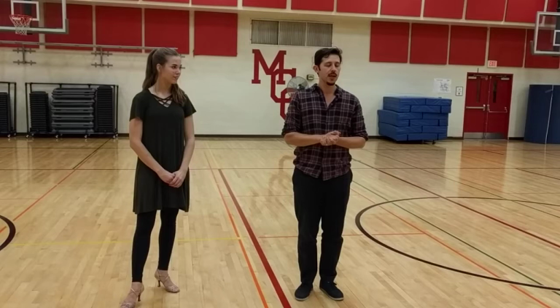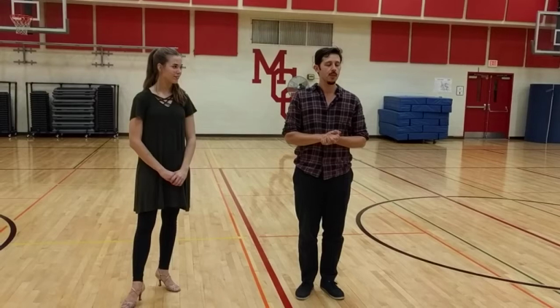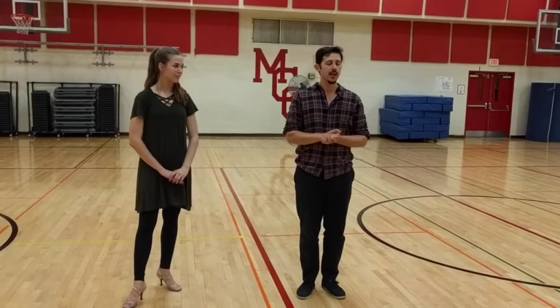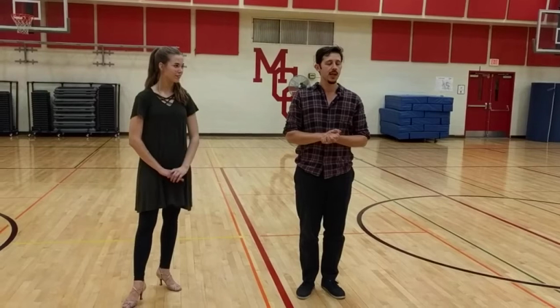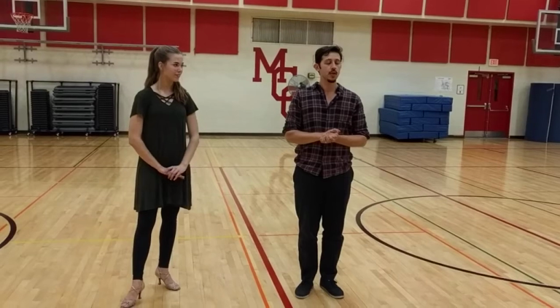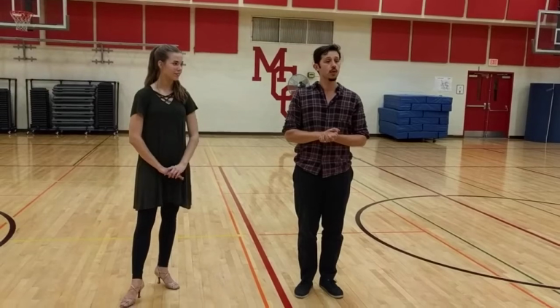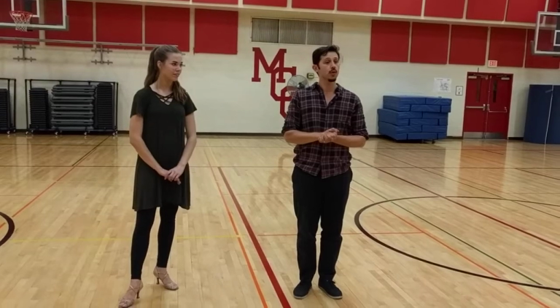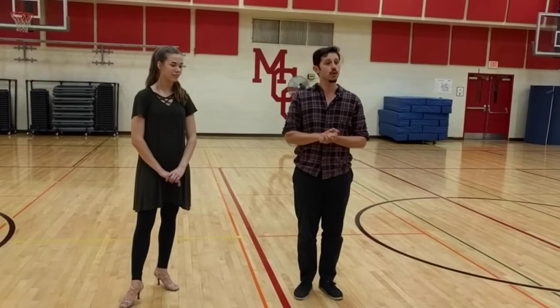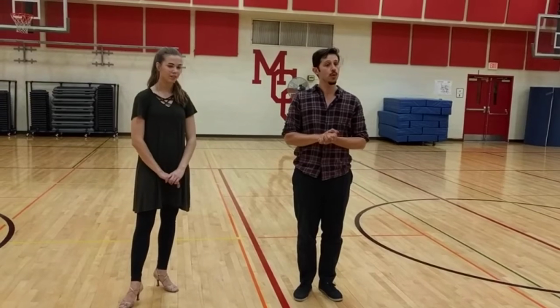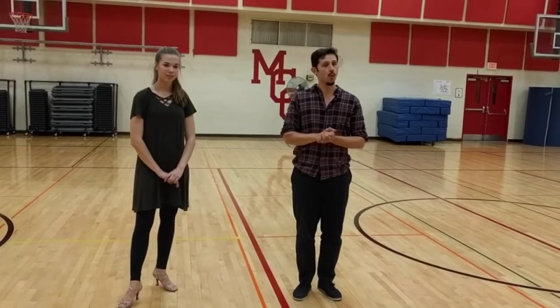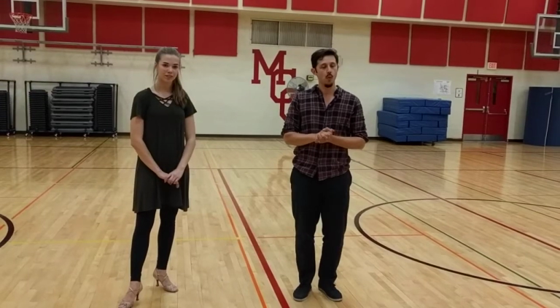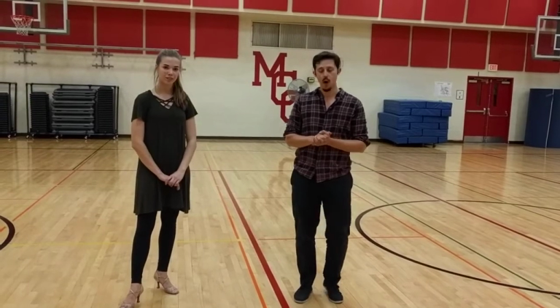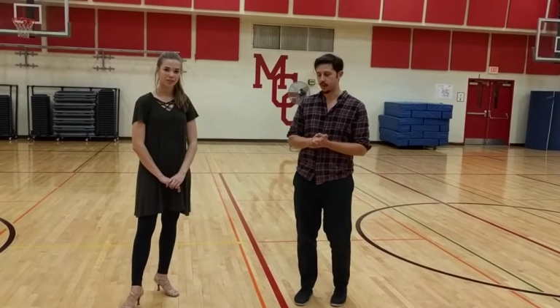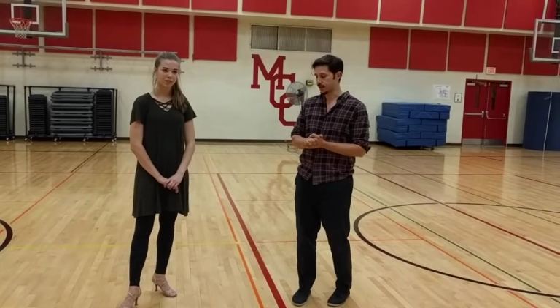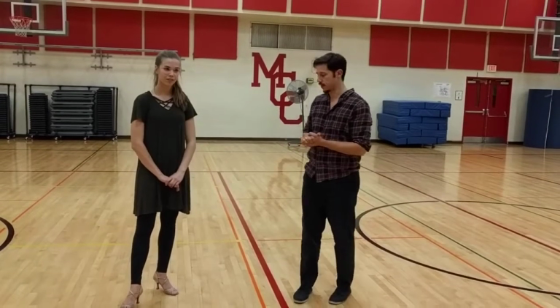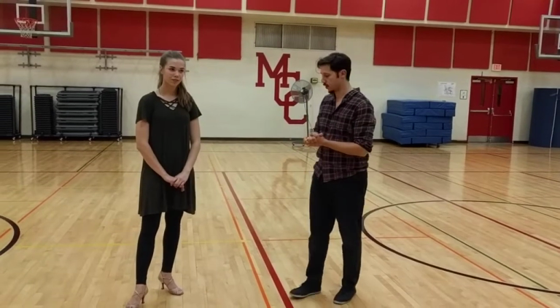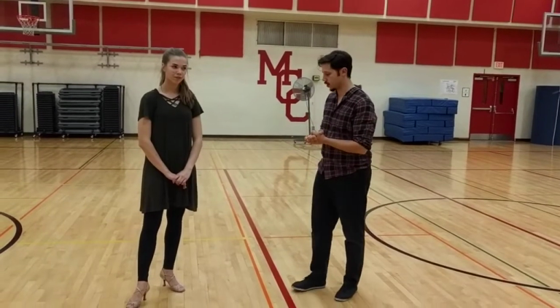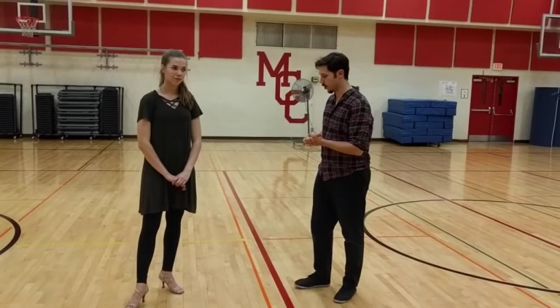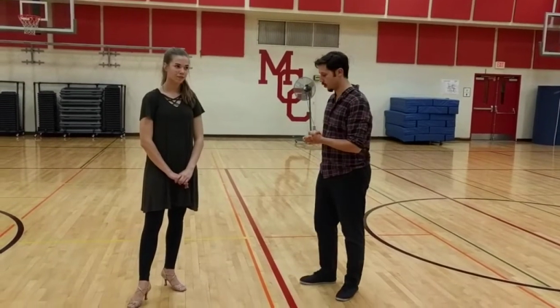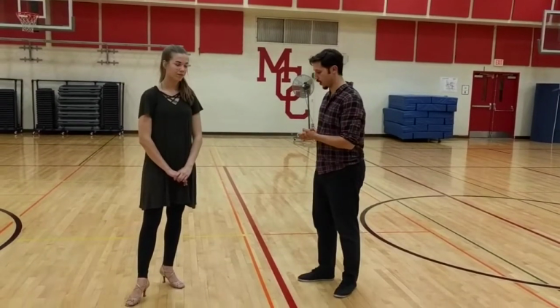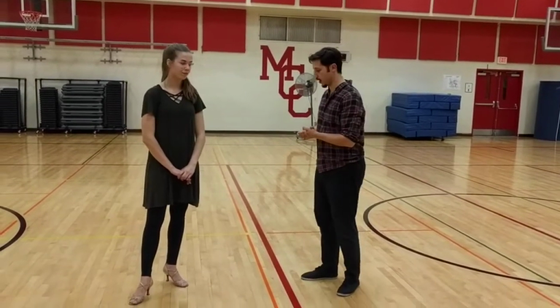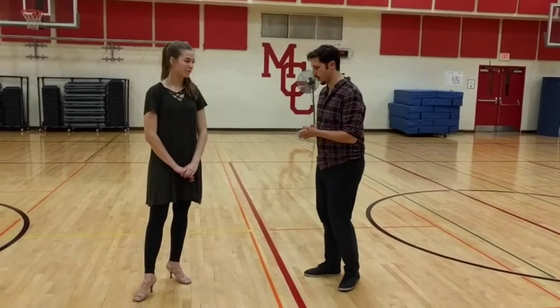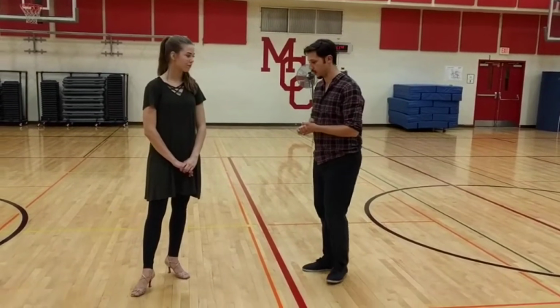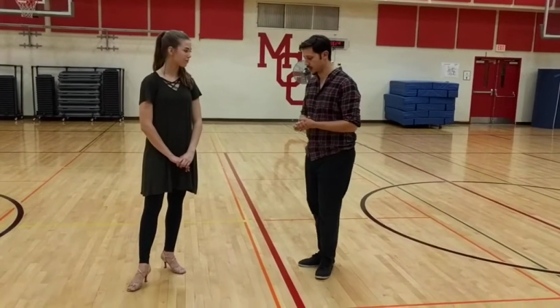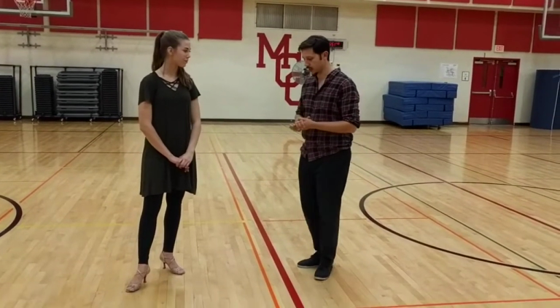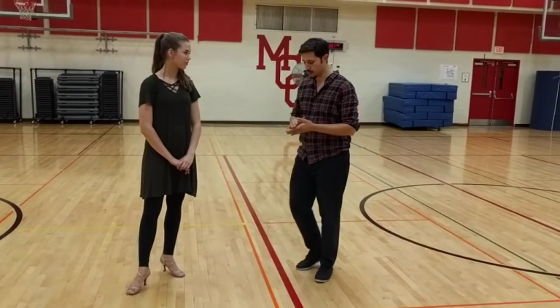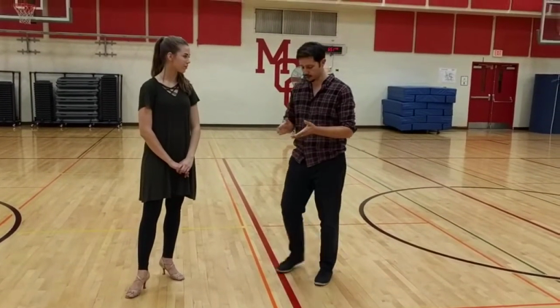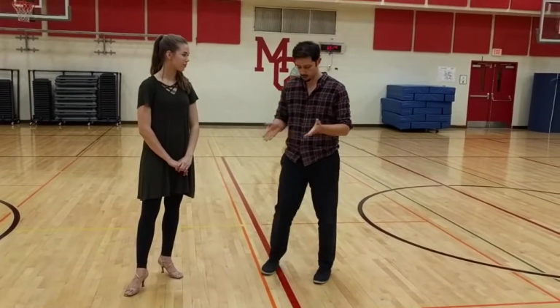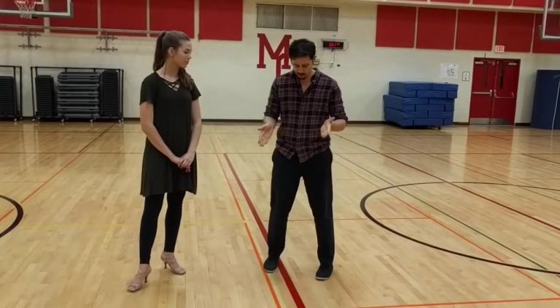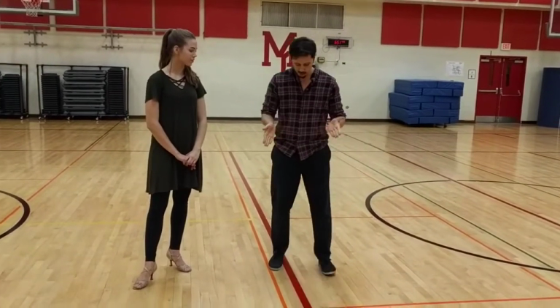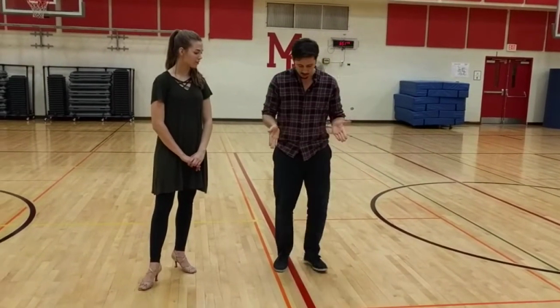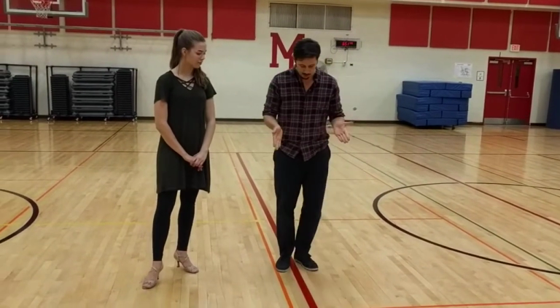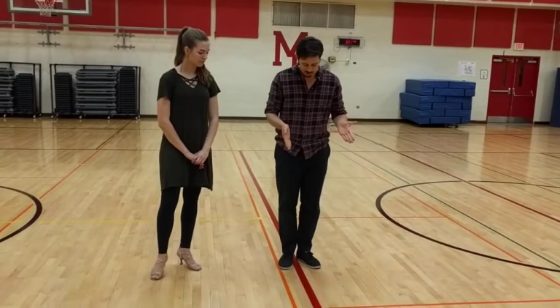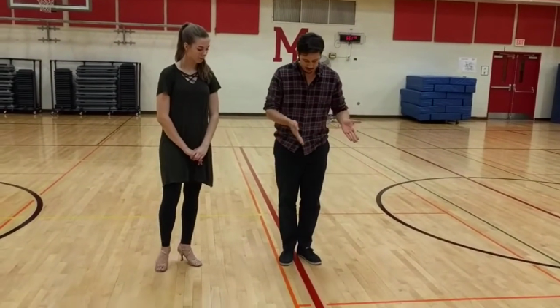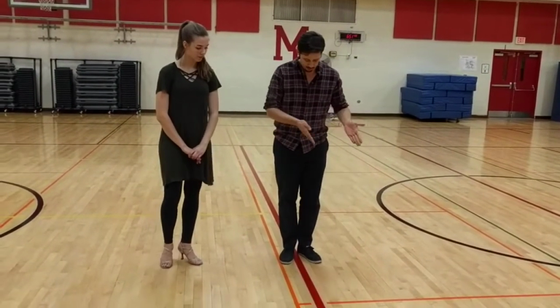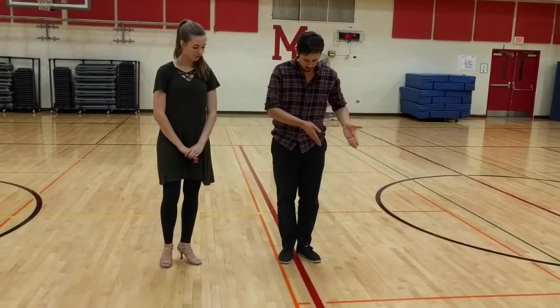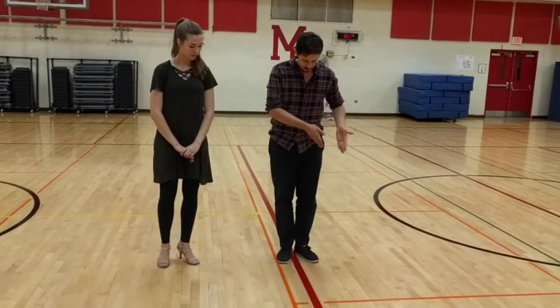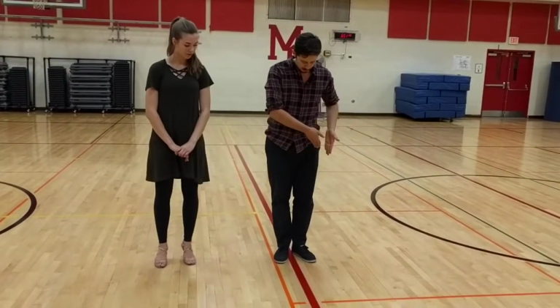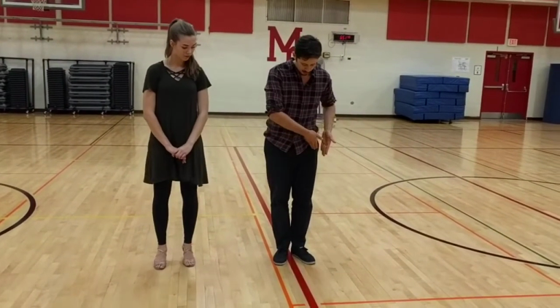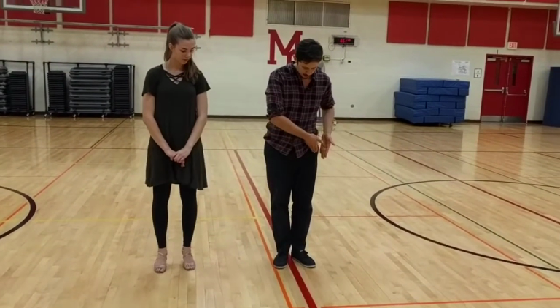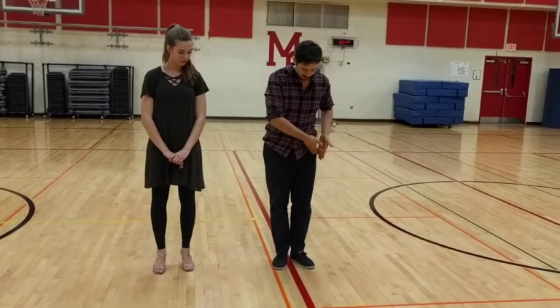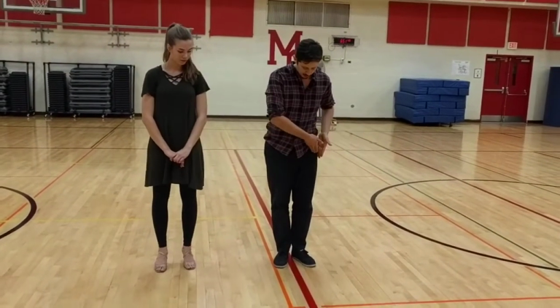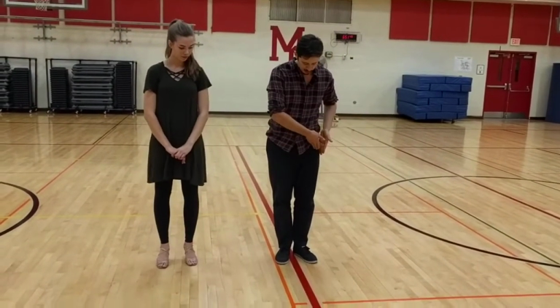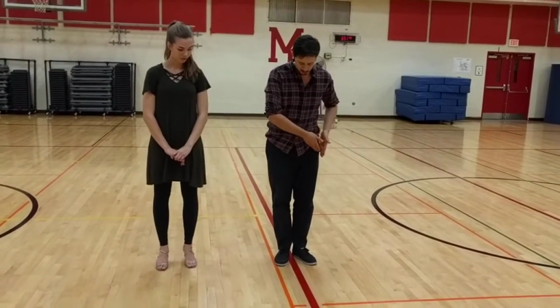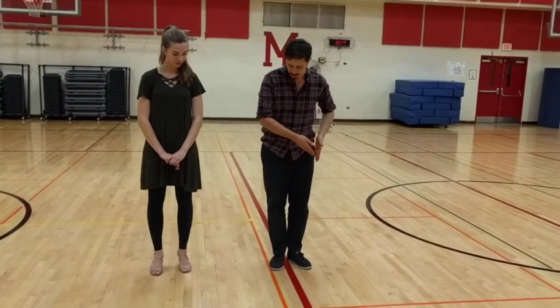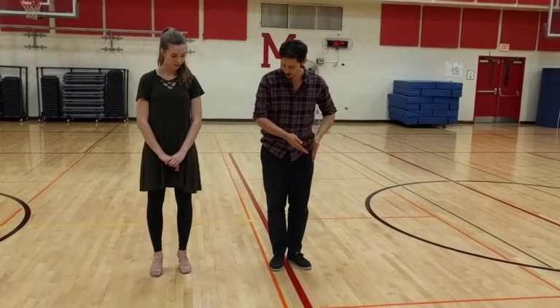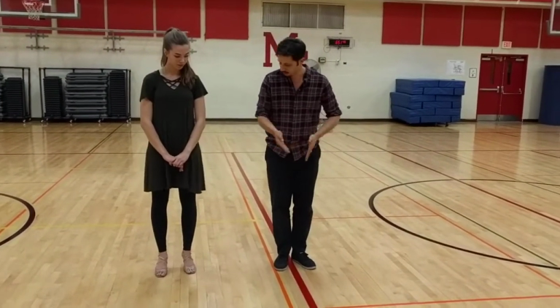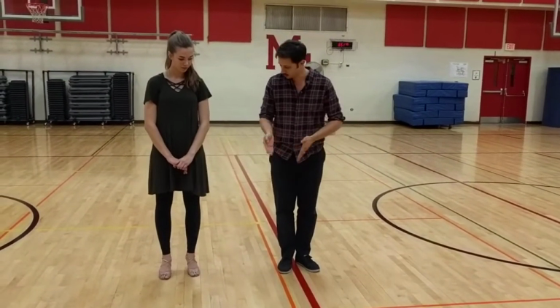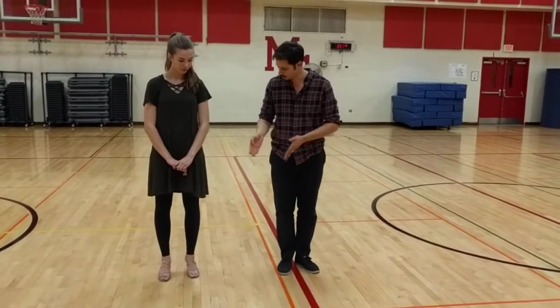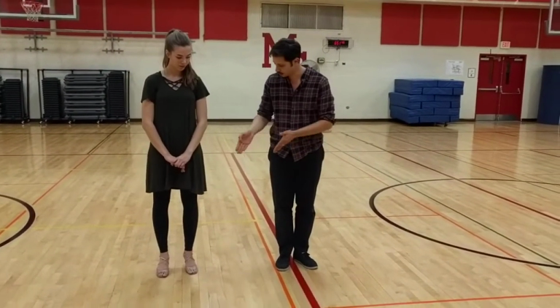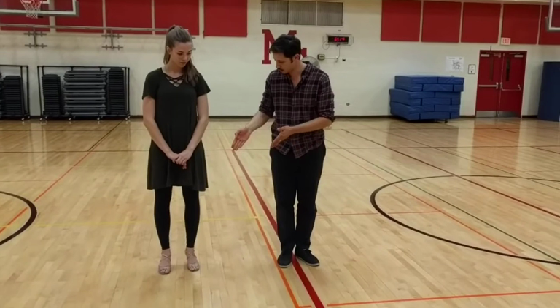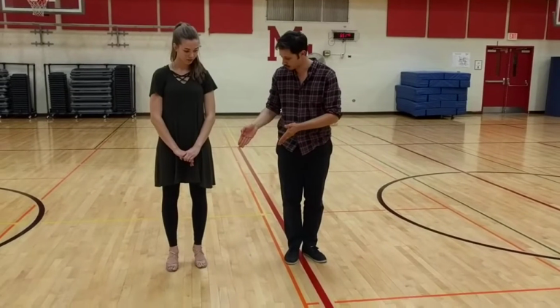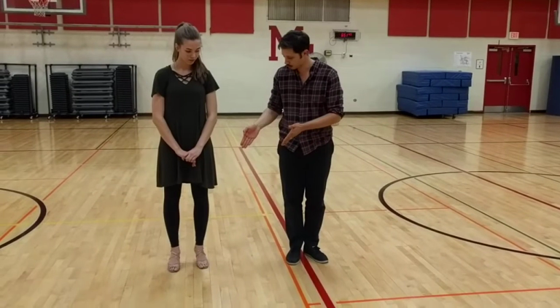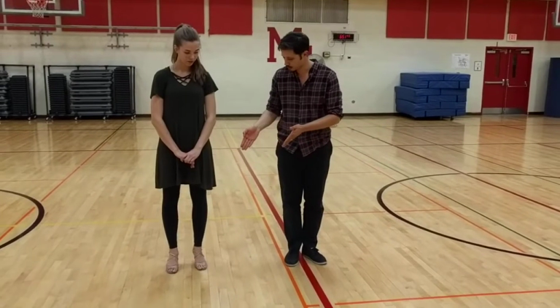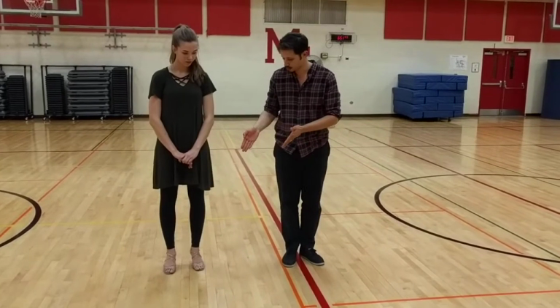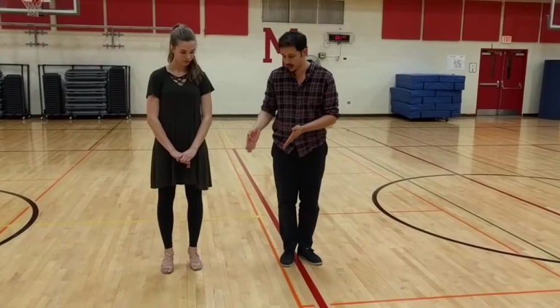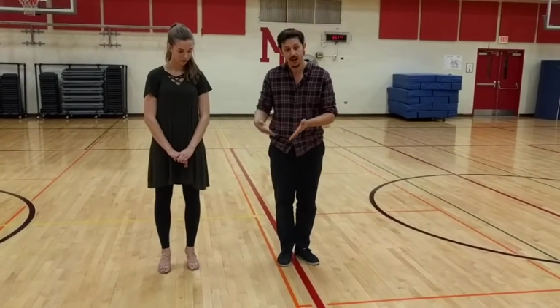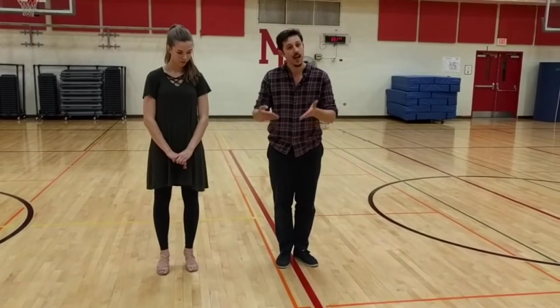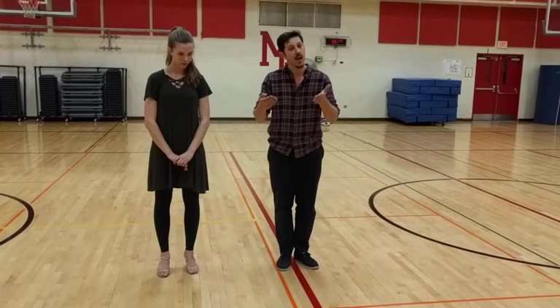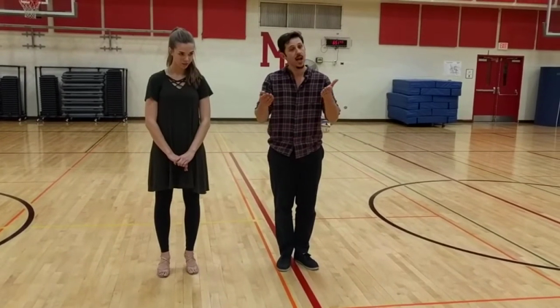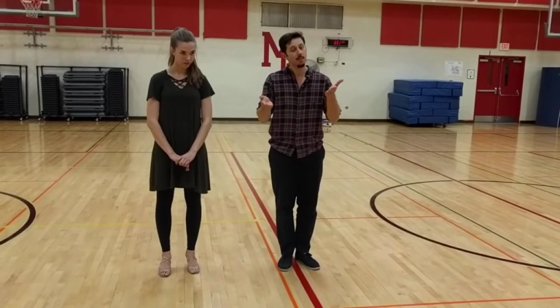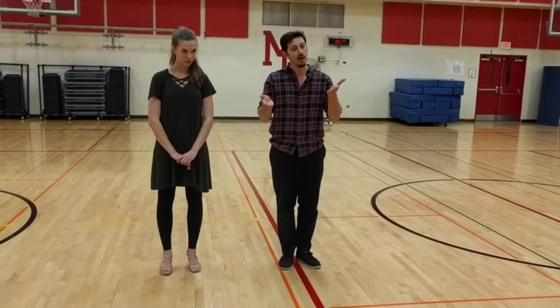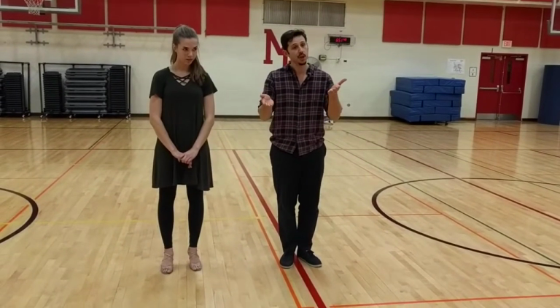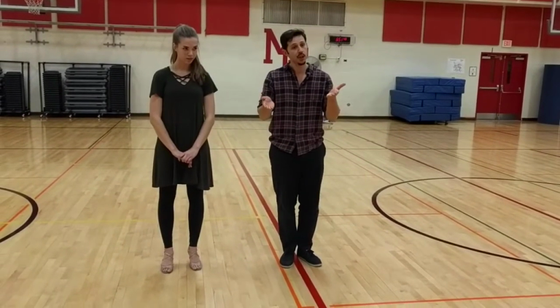Today we introduced waltz. We talked about the rhythm of waltz with leaders starting with their left, followers starting with their right, and marching.